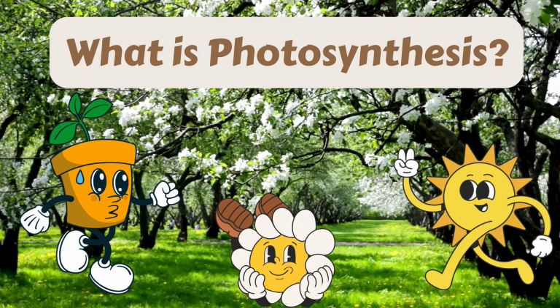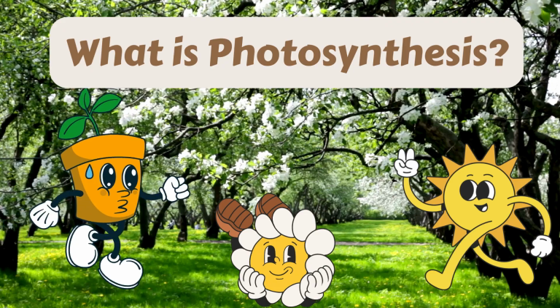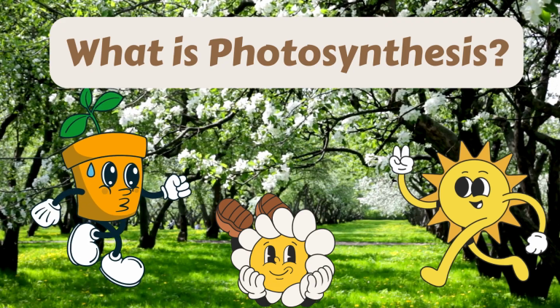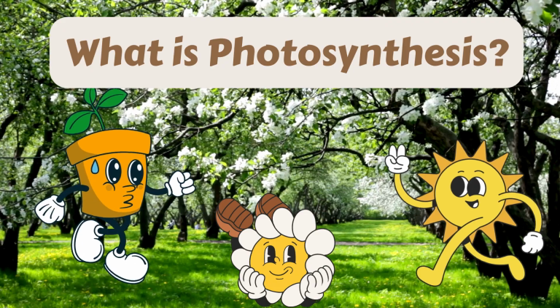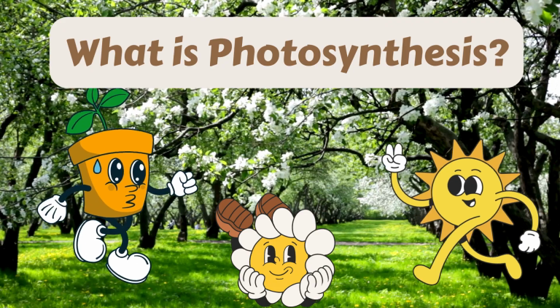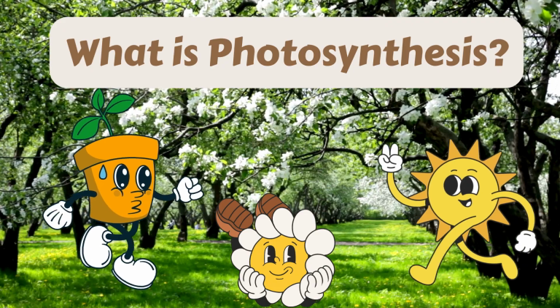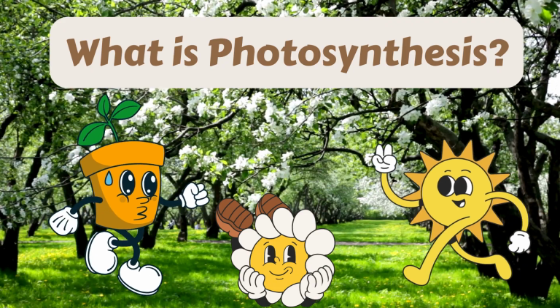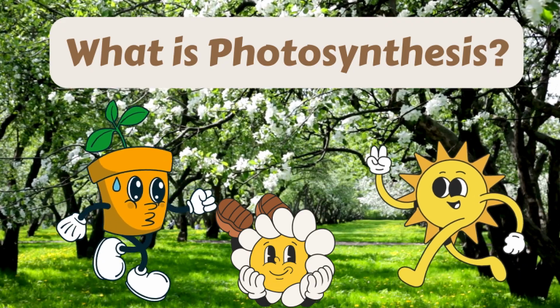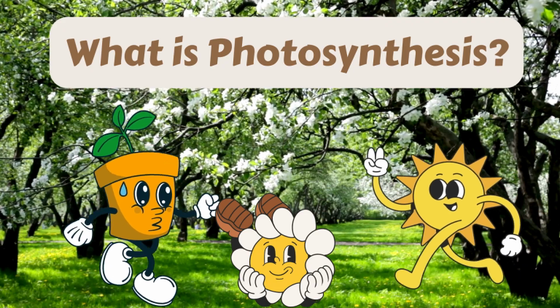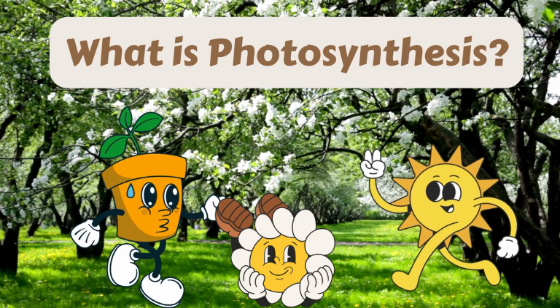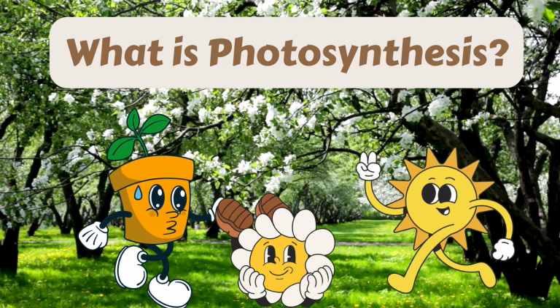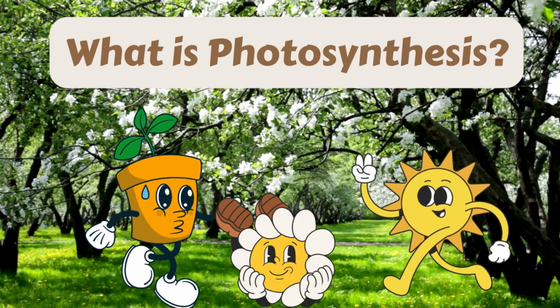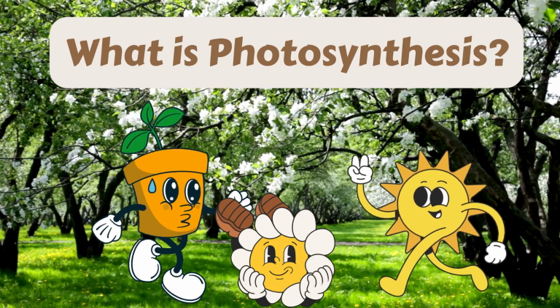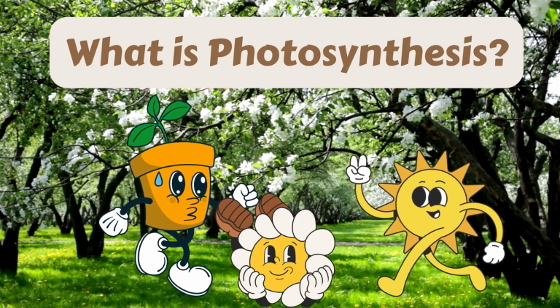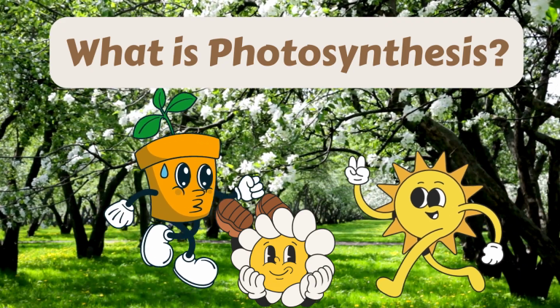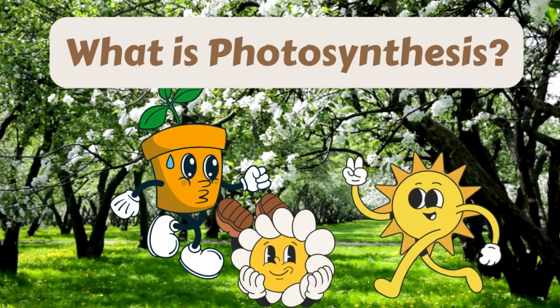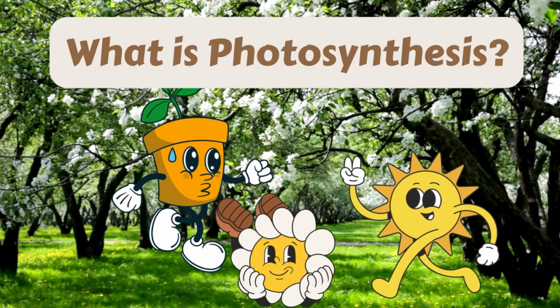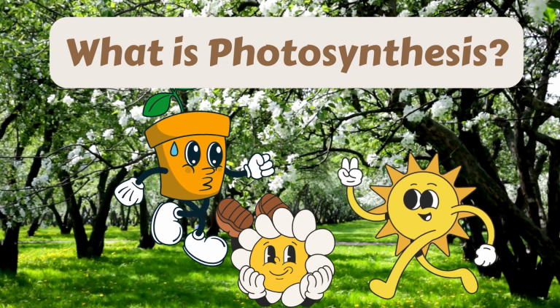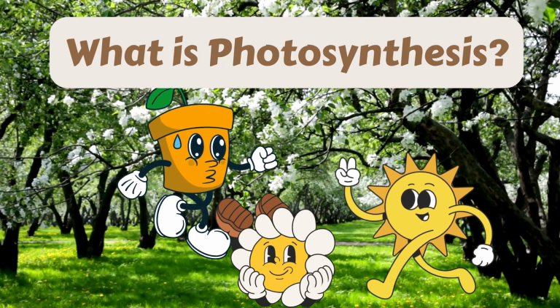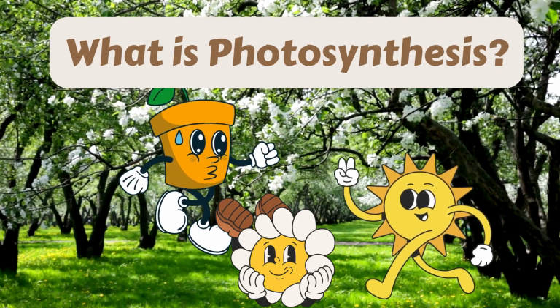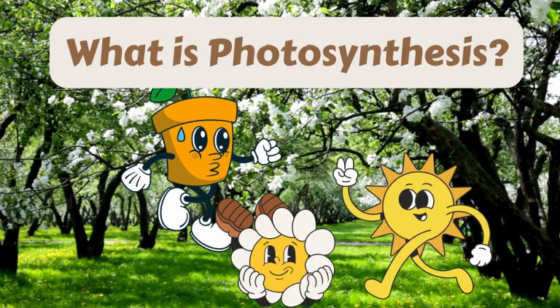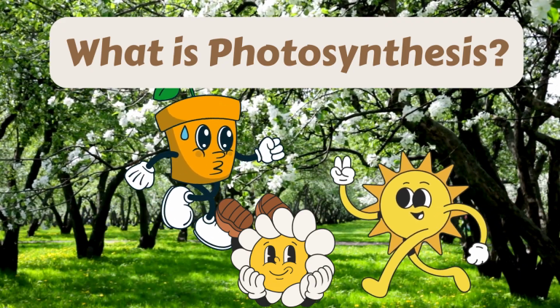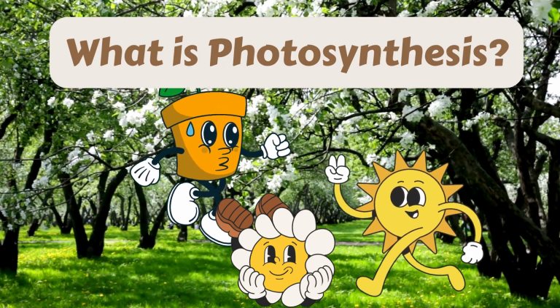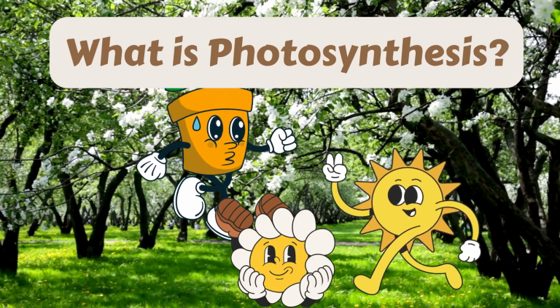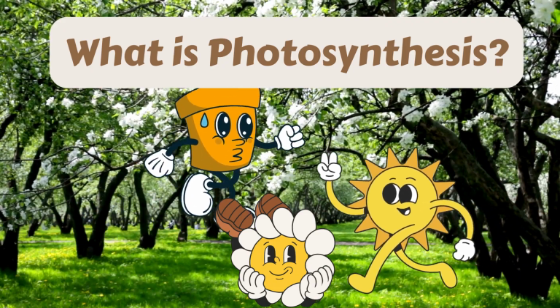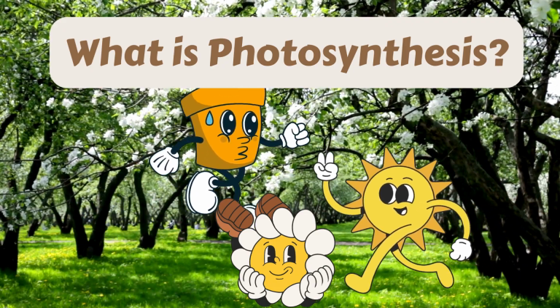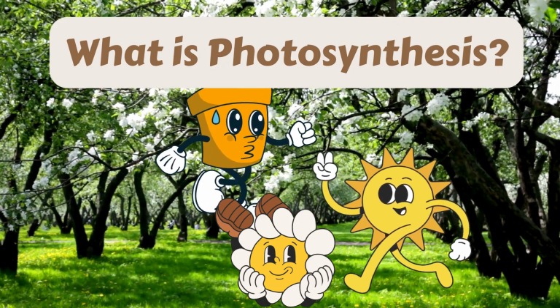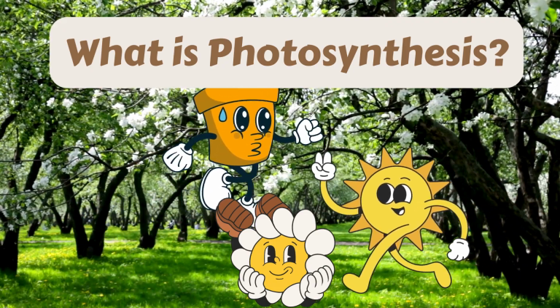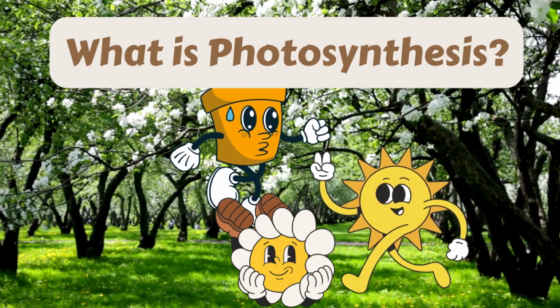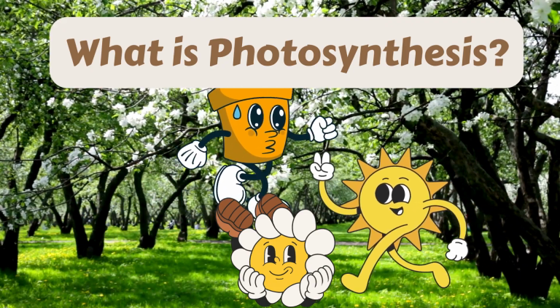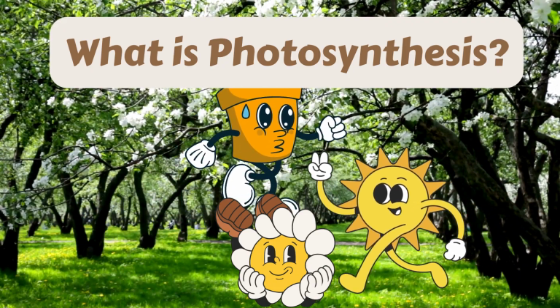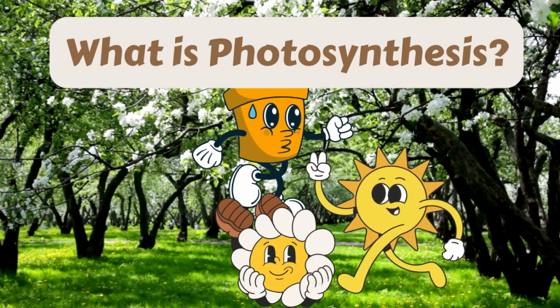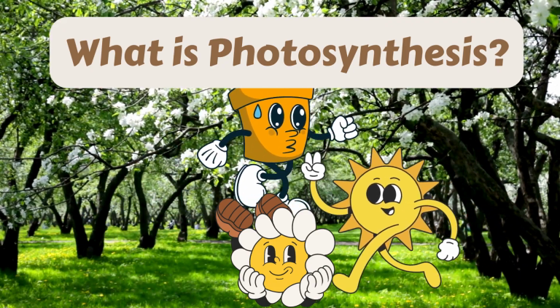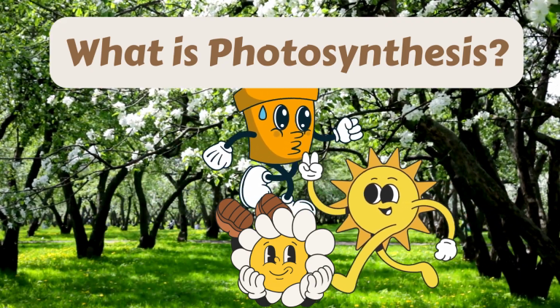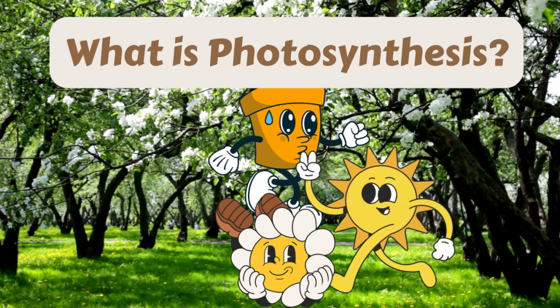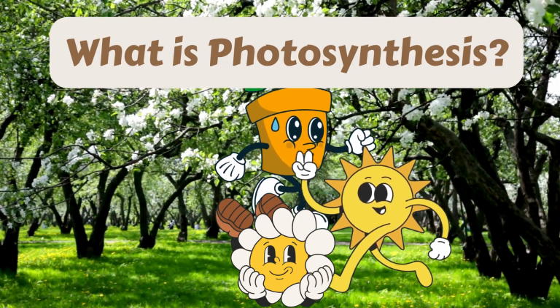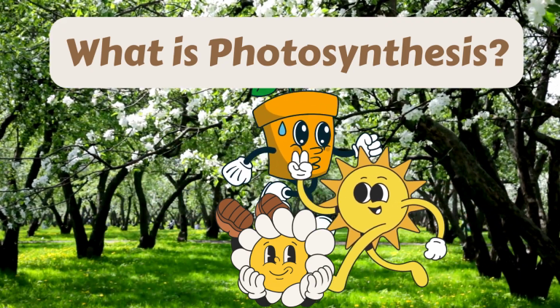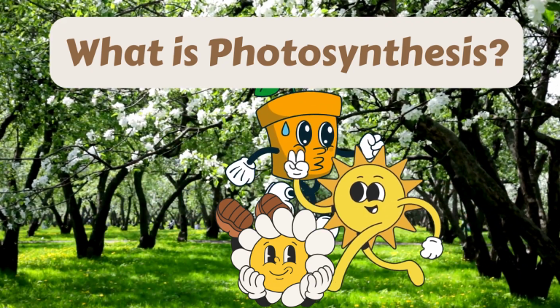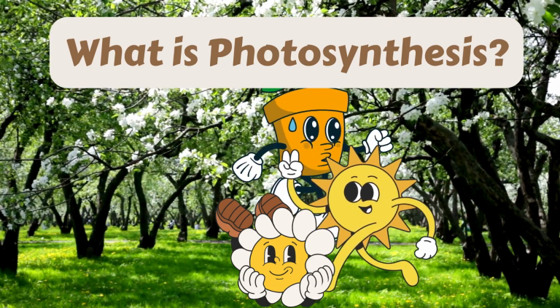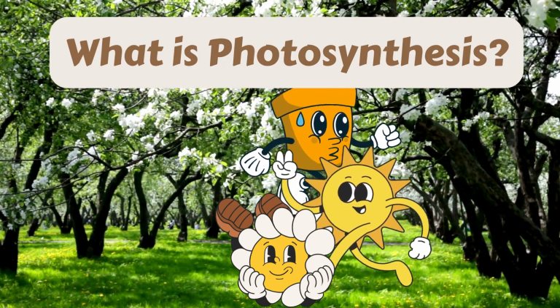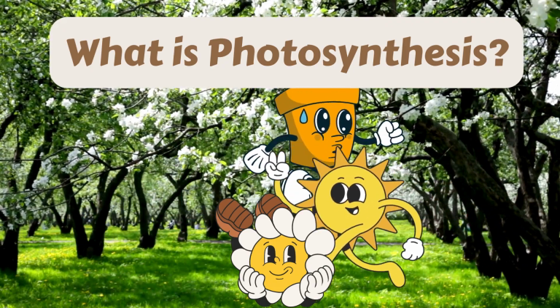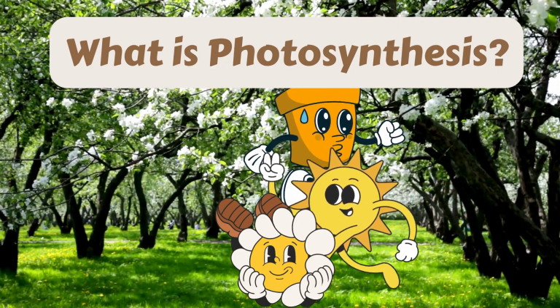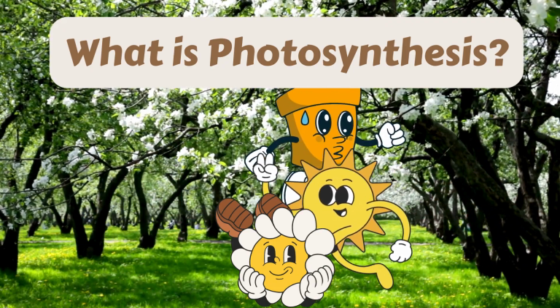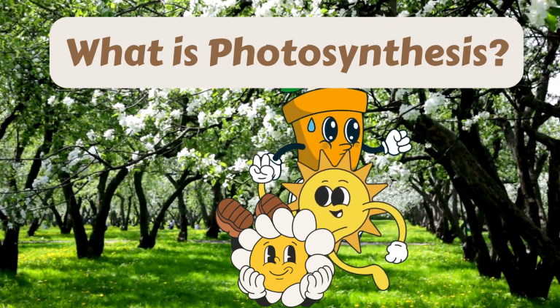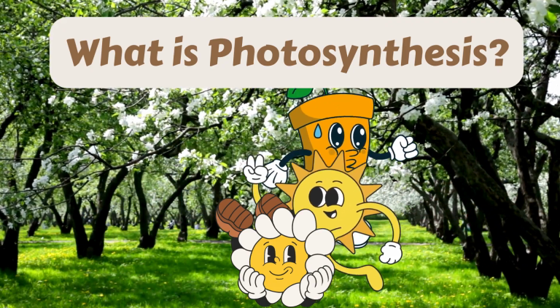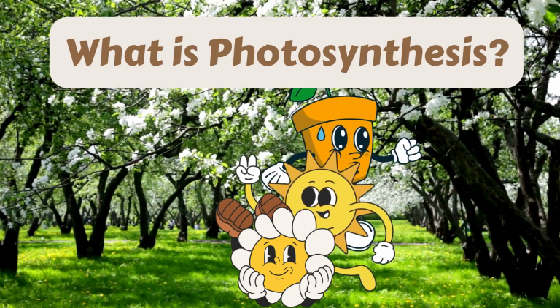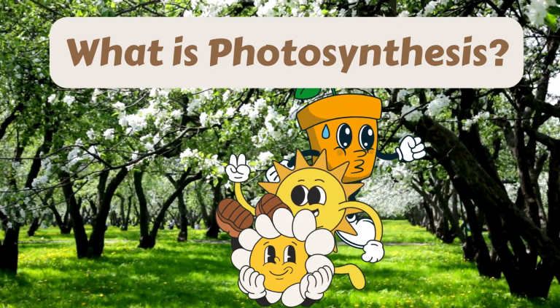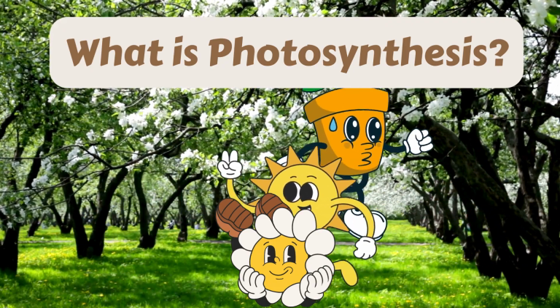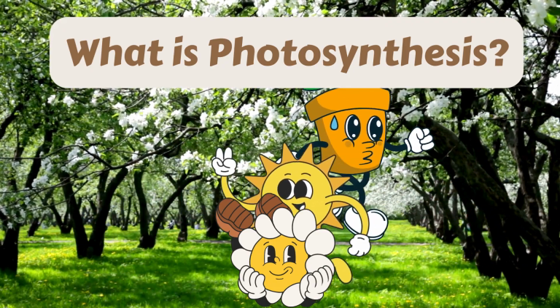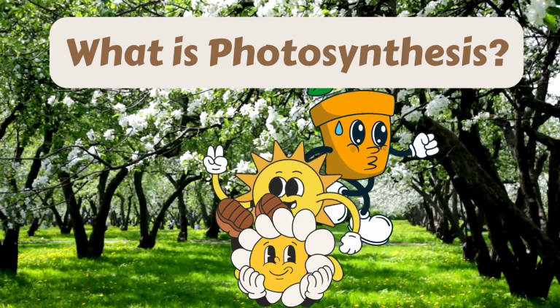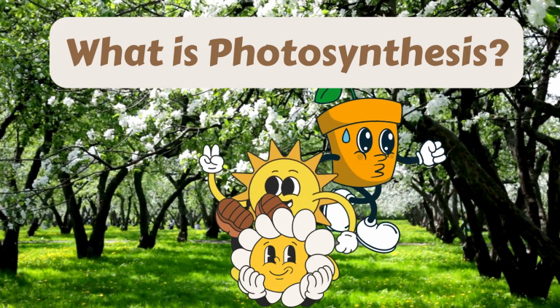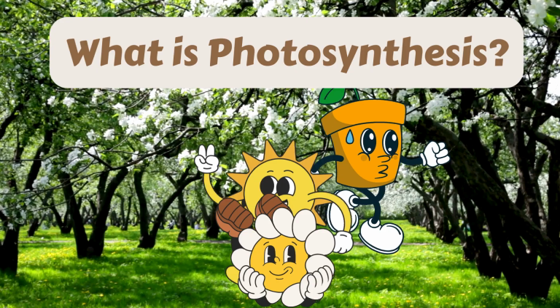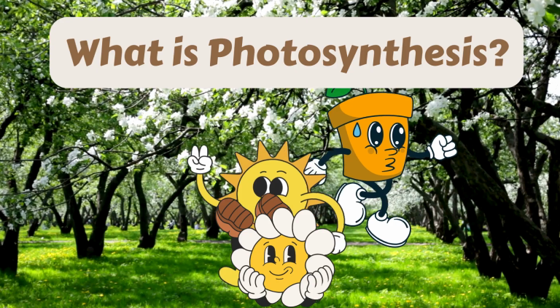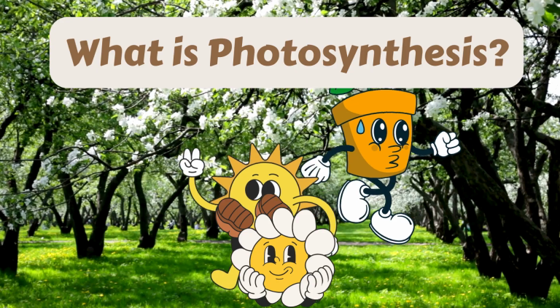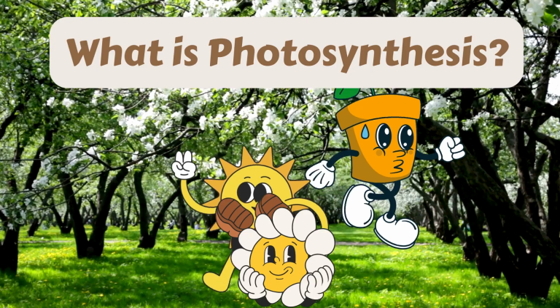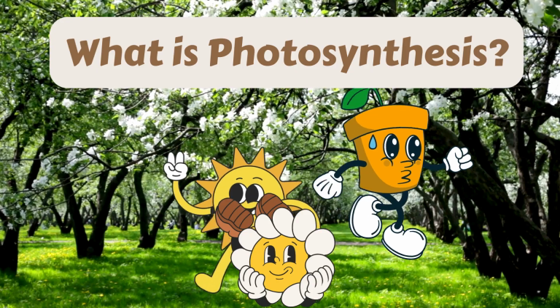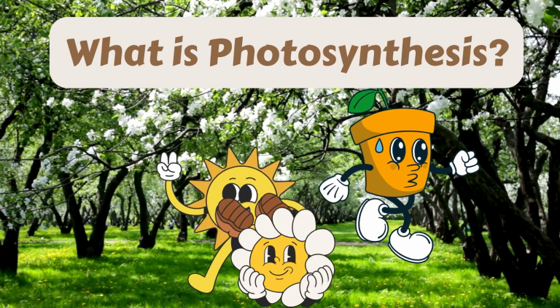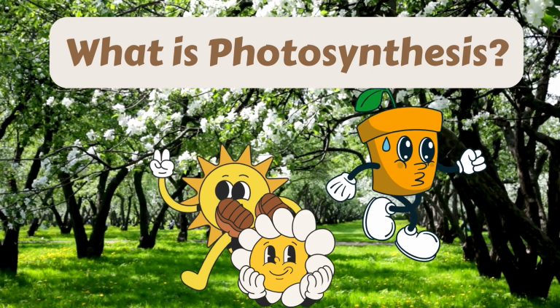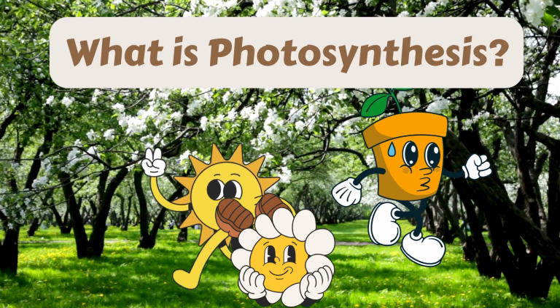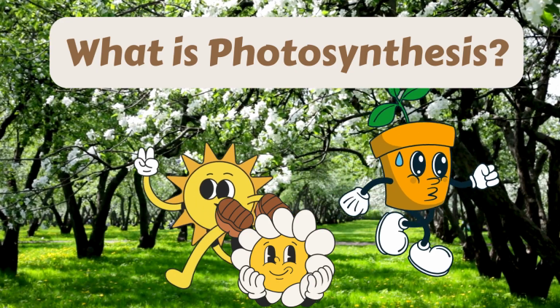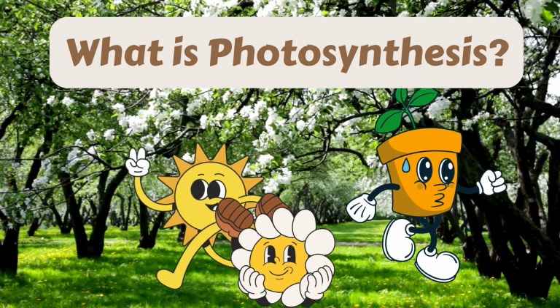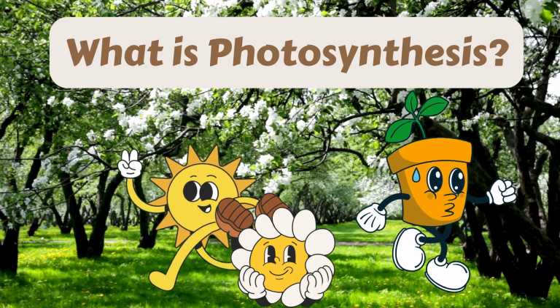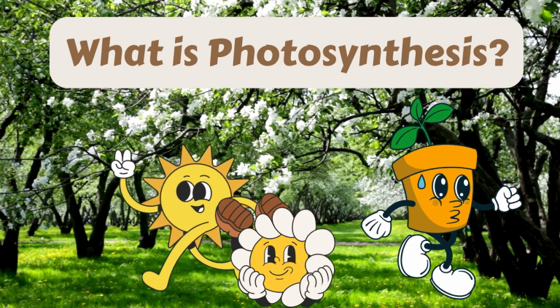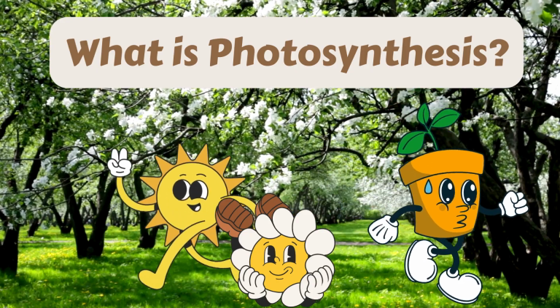Hello, kids! Today we're going to discover the magic behind how plants make their food. It's called photosynthesis.